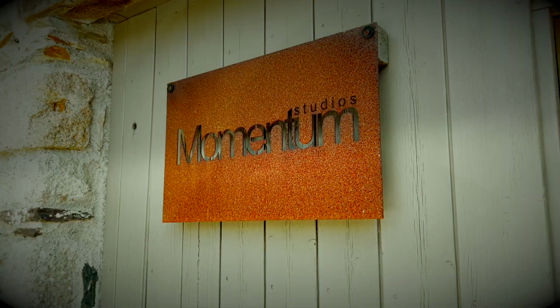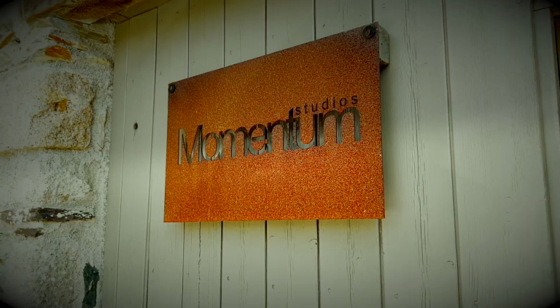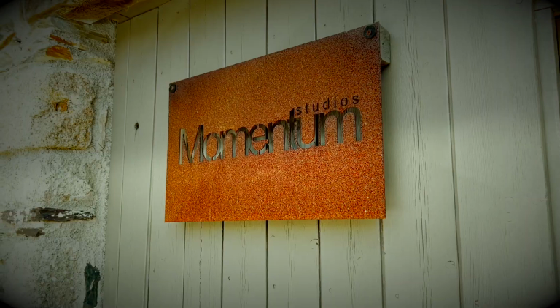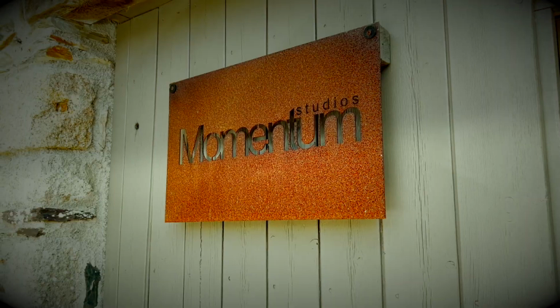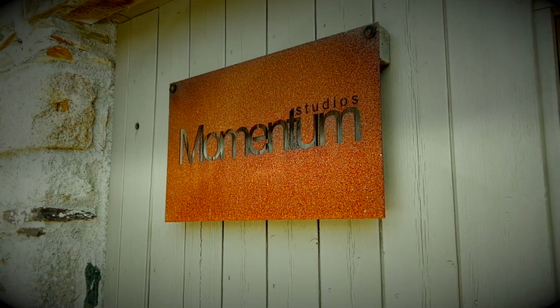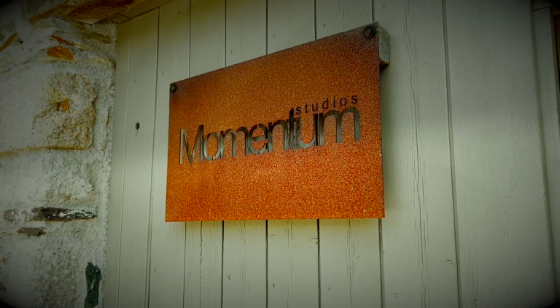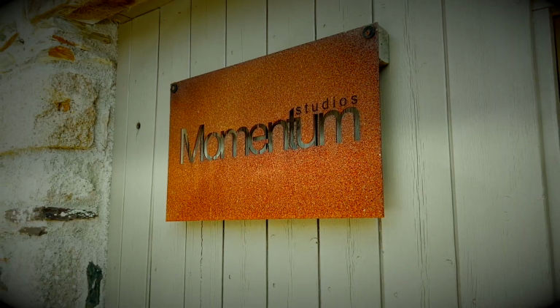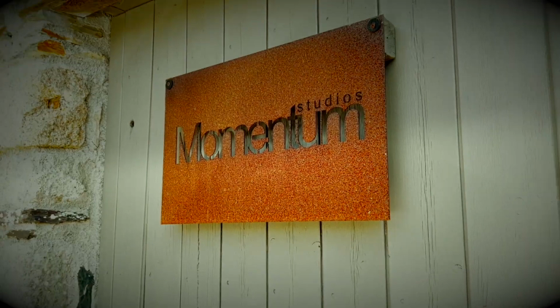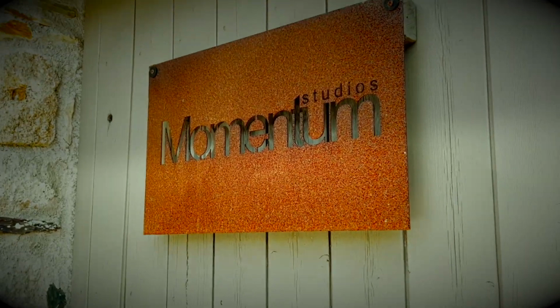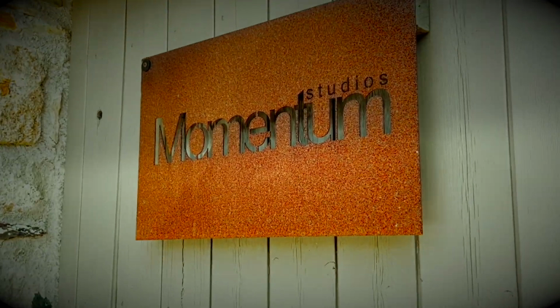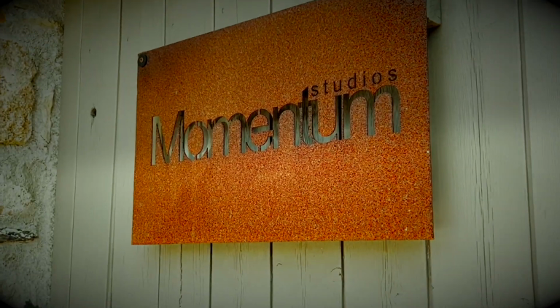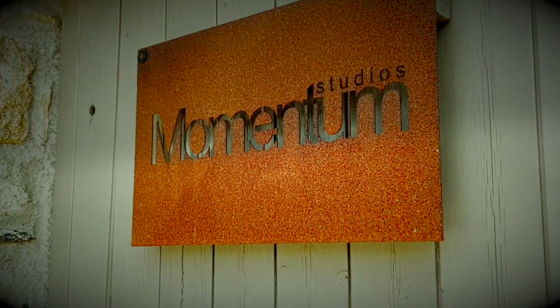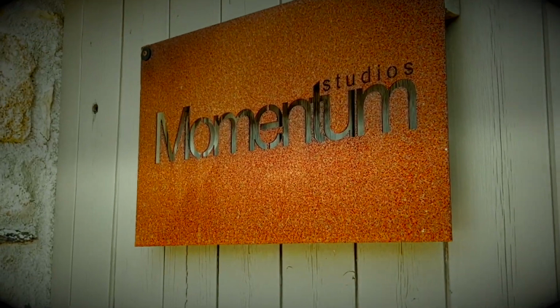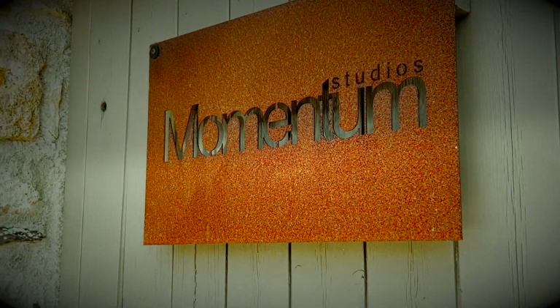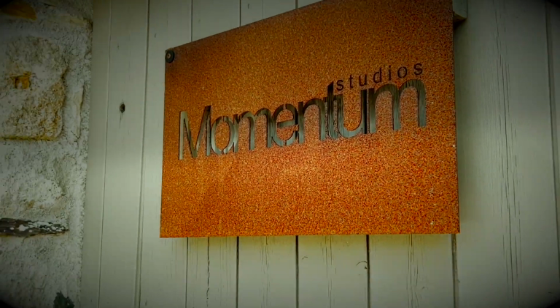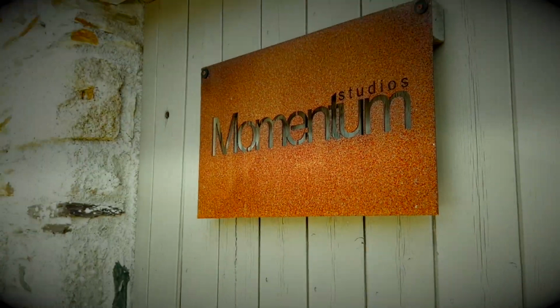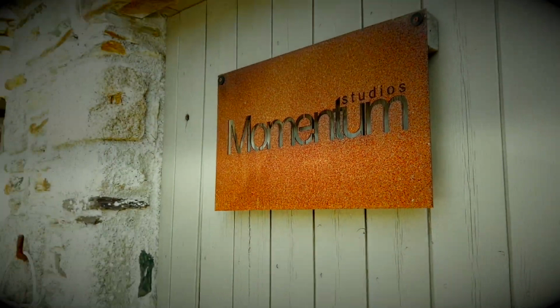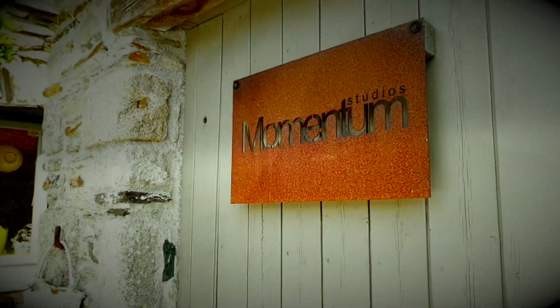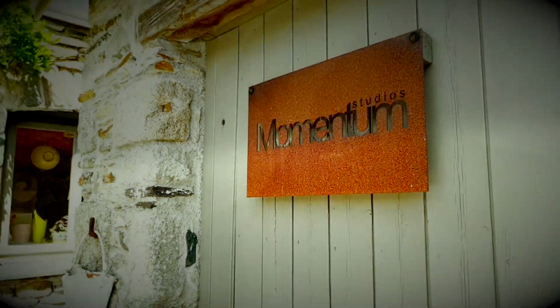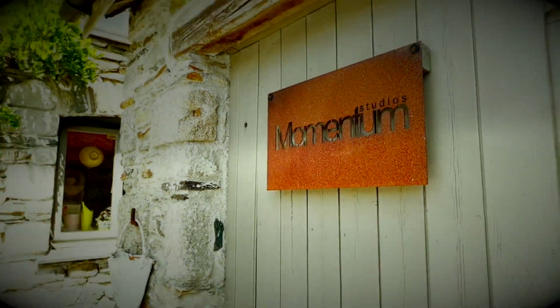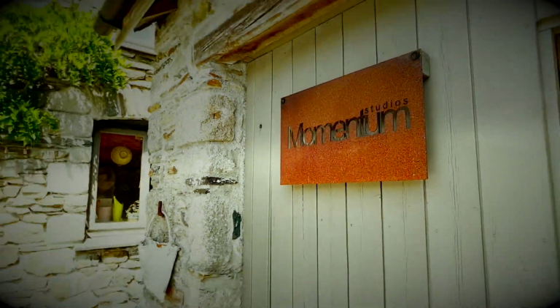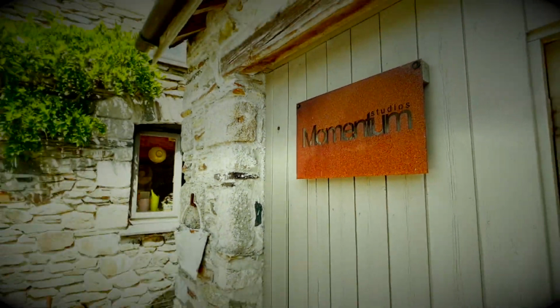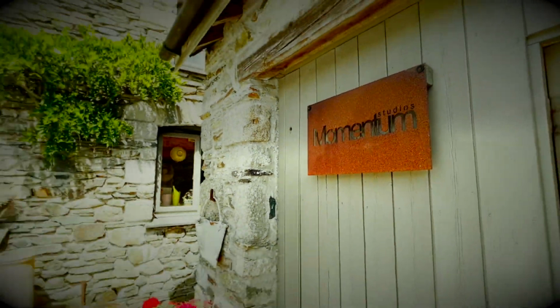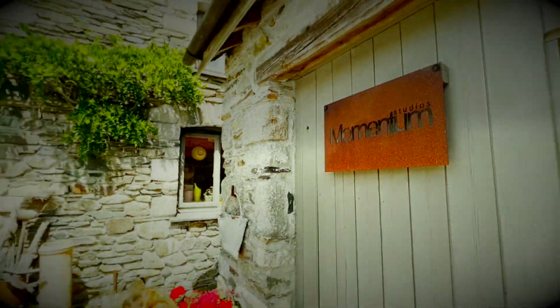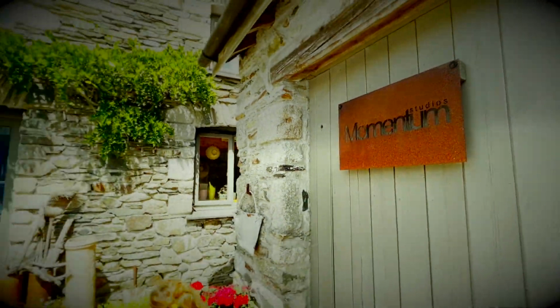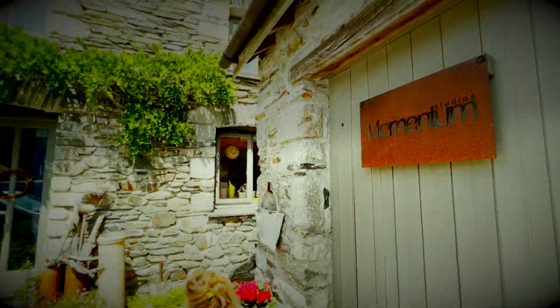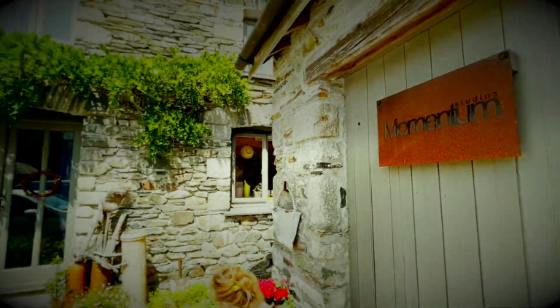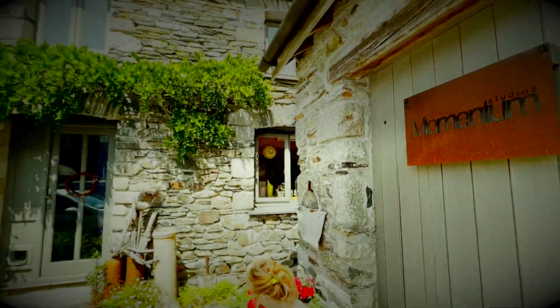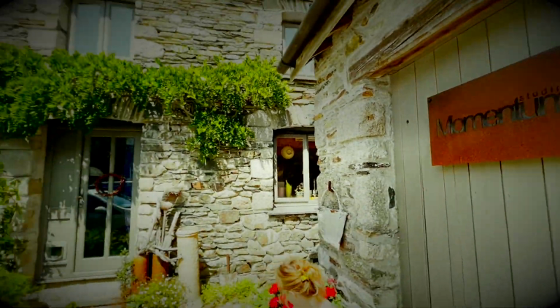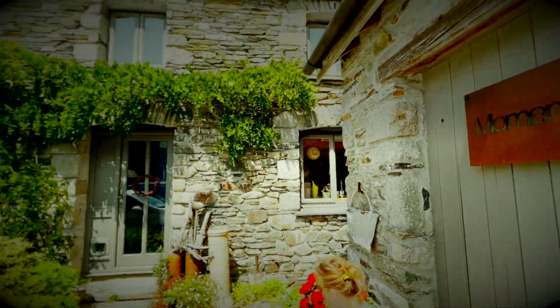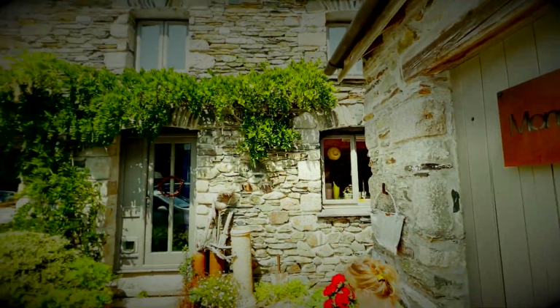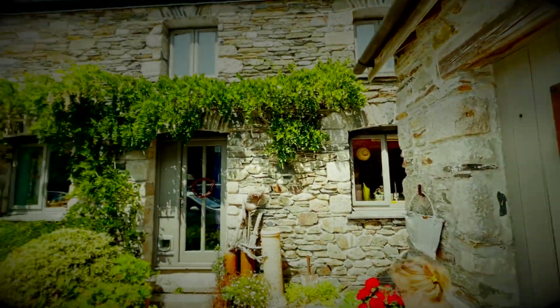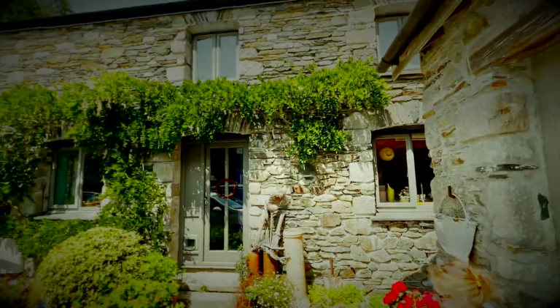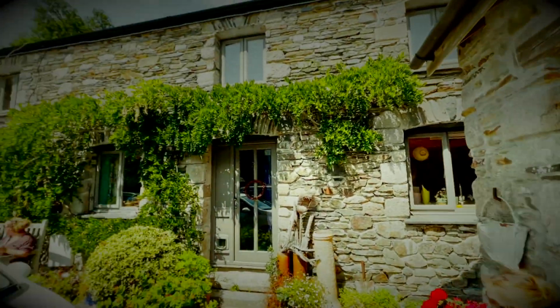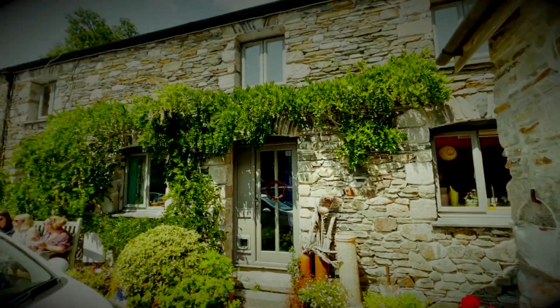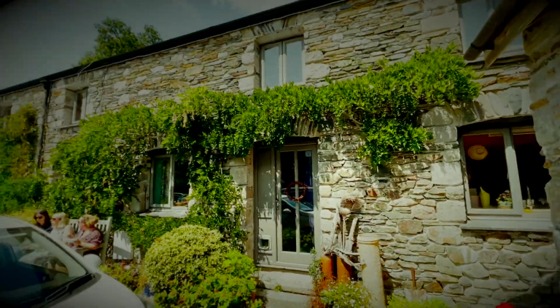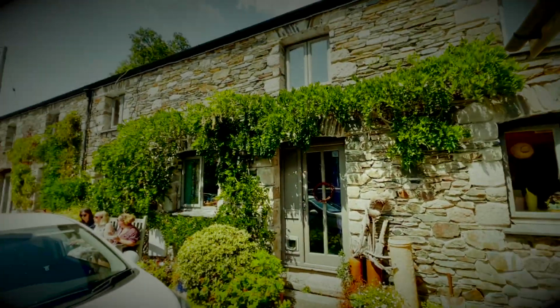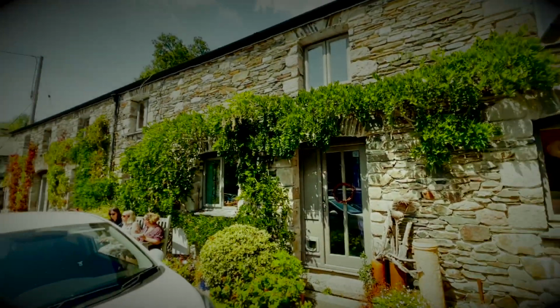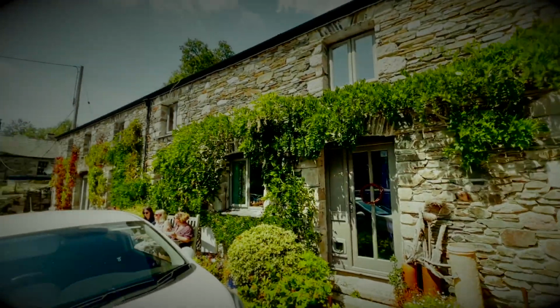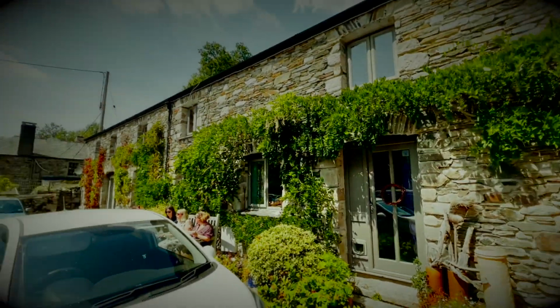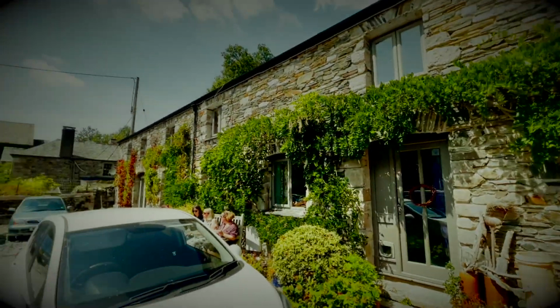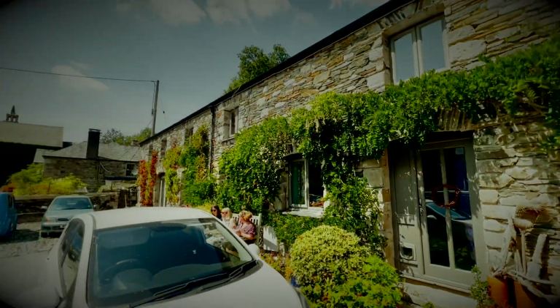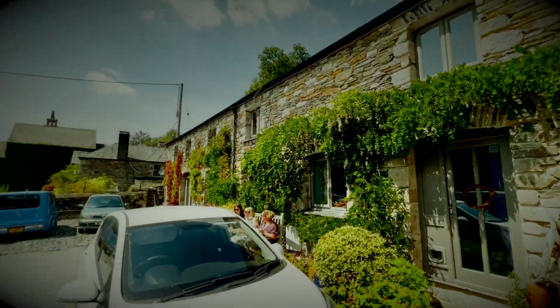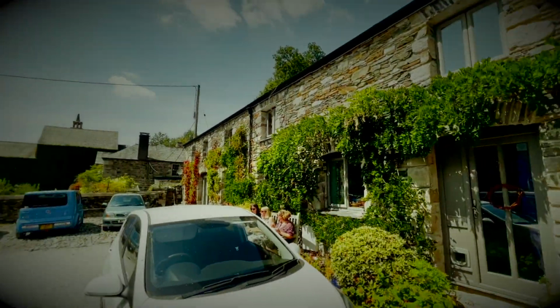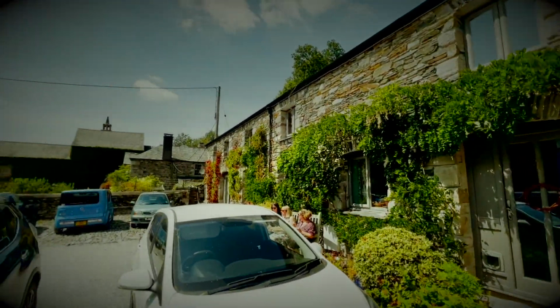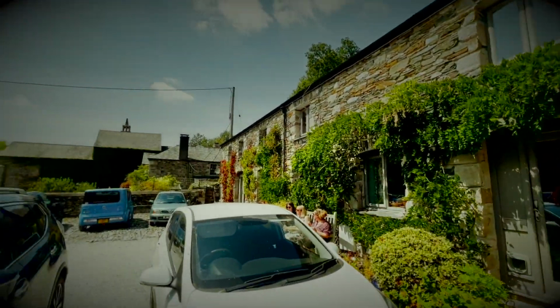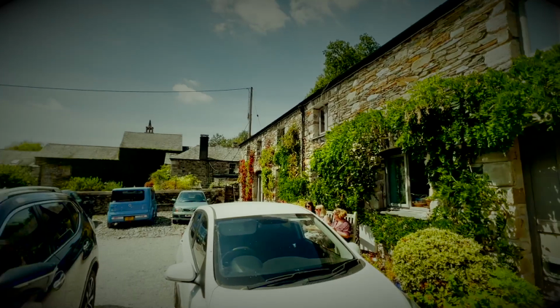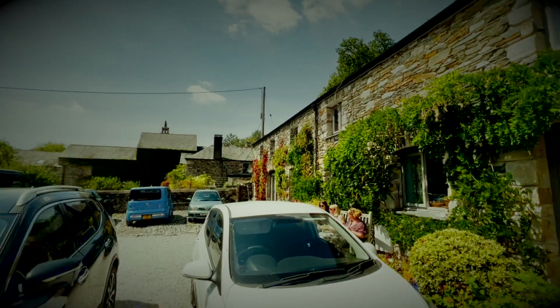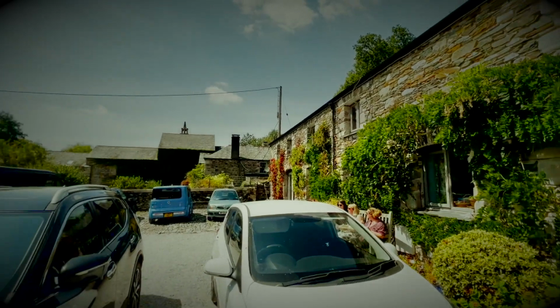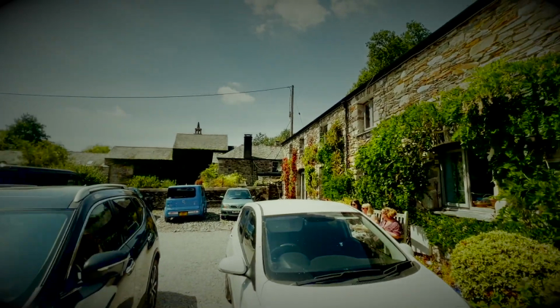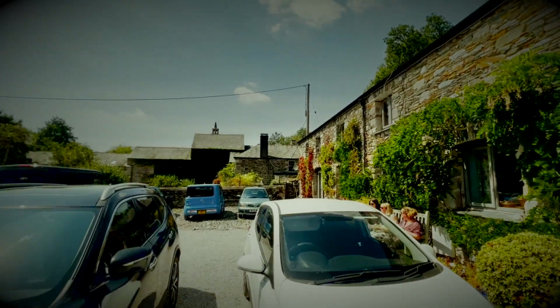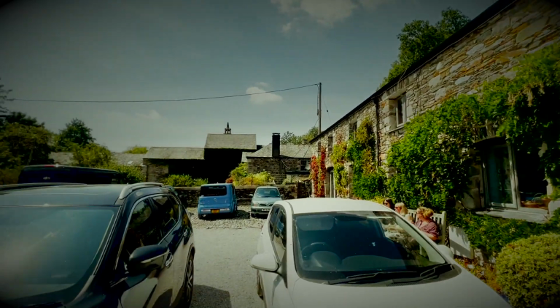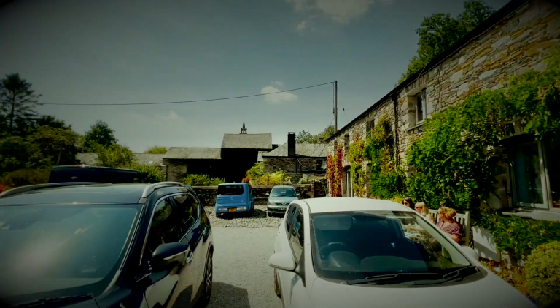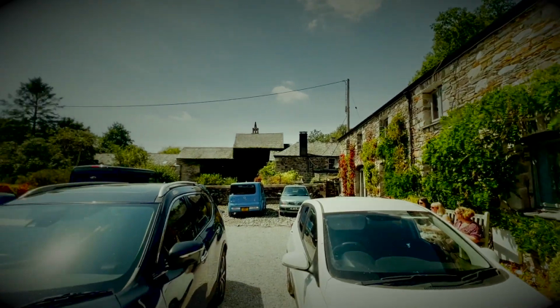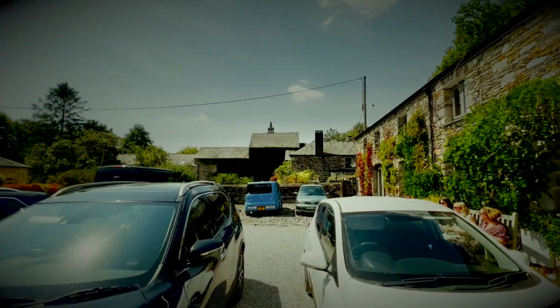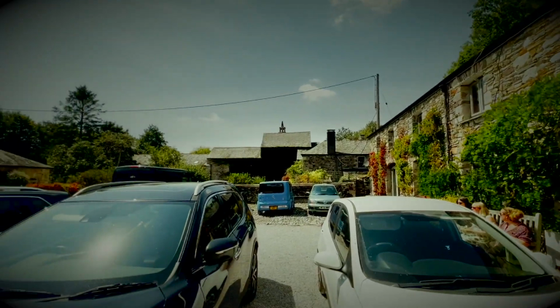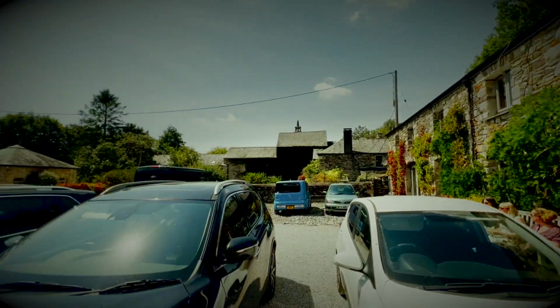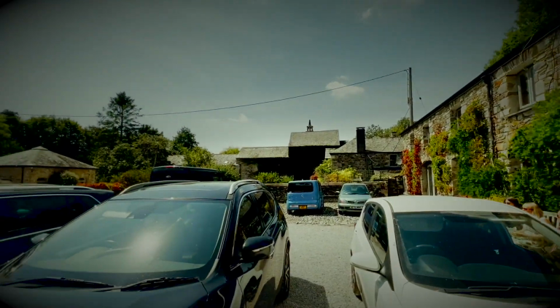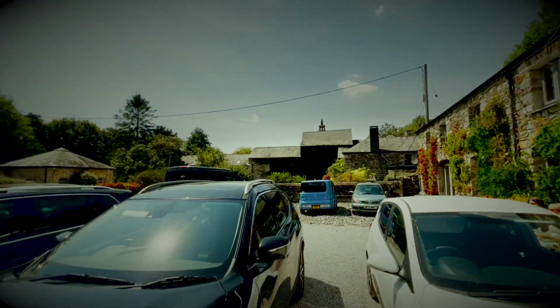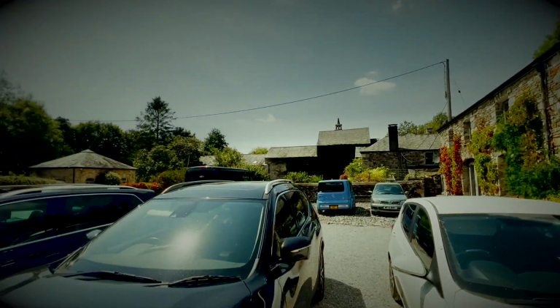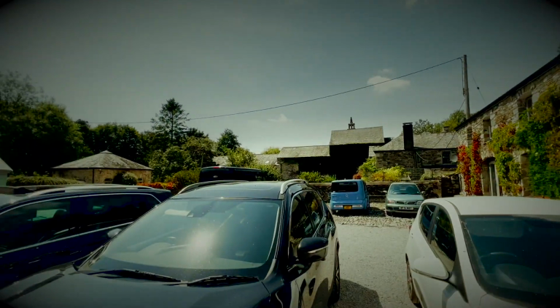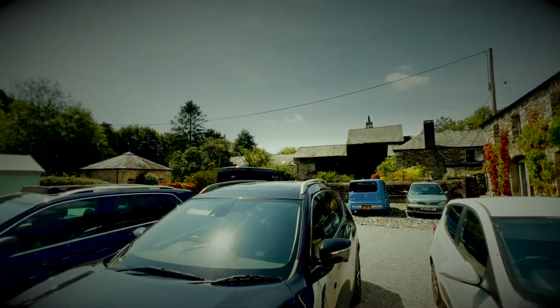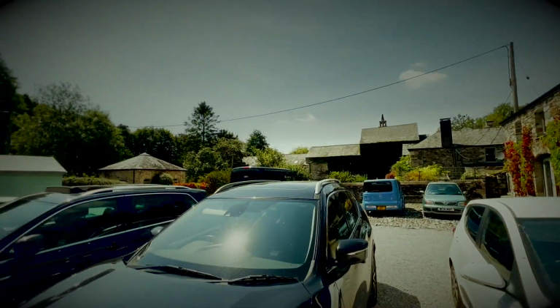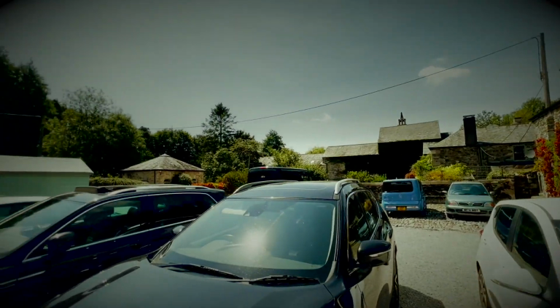Hello, it's George Schilling here and I'm at Momentum Studios in Plympton, Plymouth sort of area, steepest Devon.